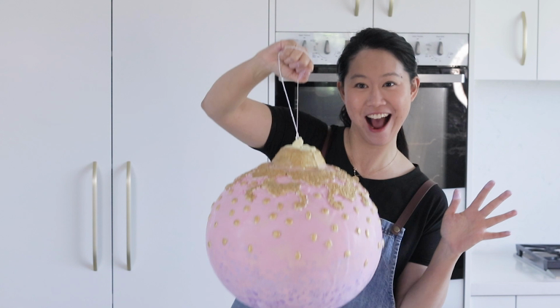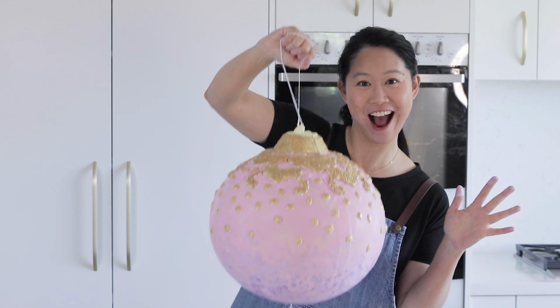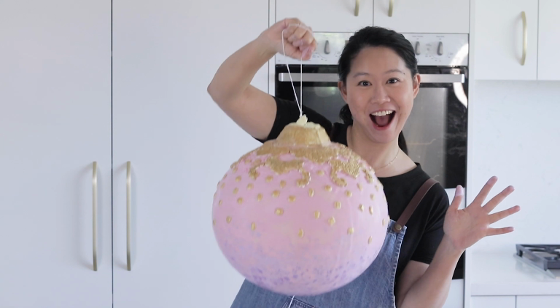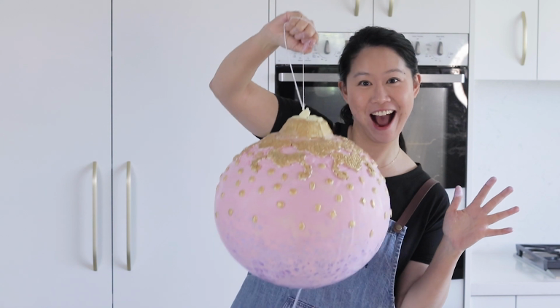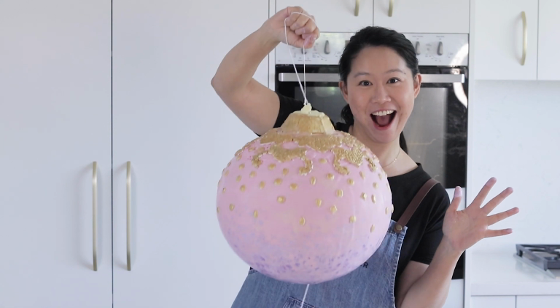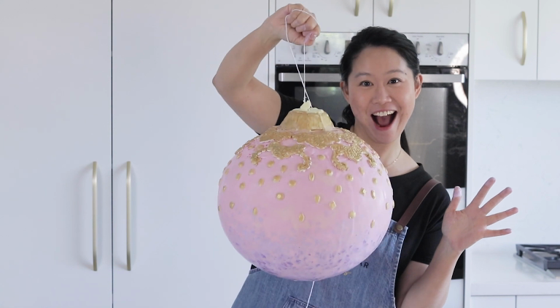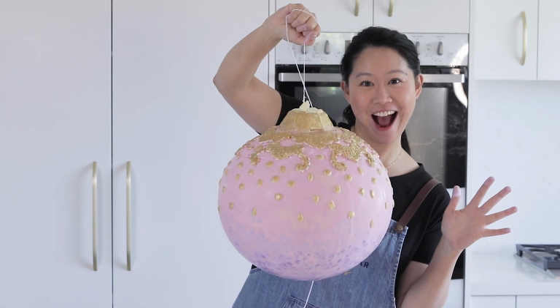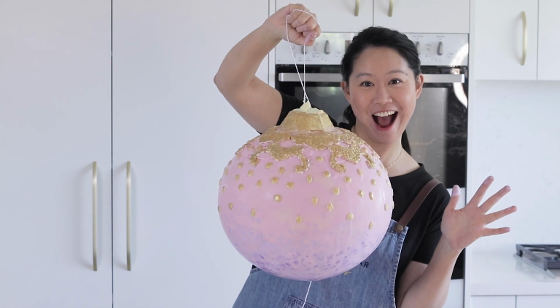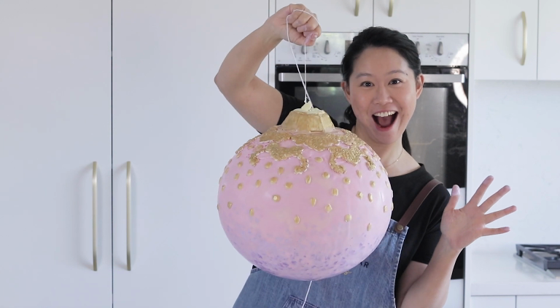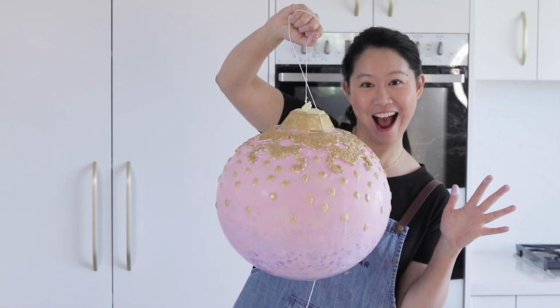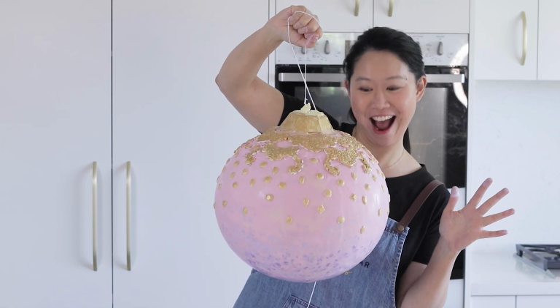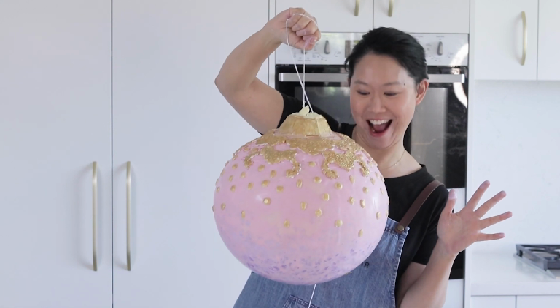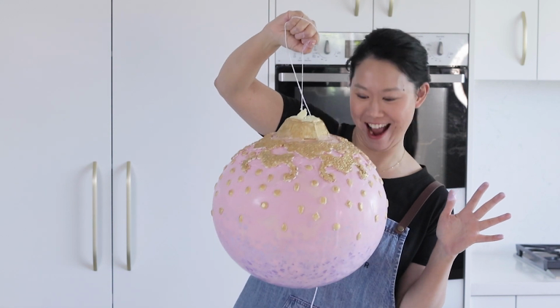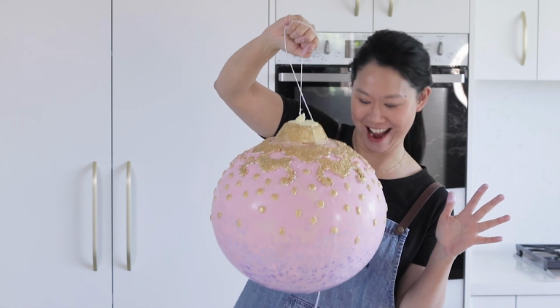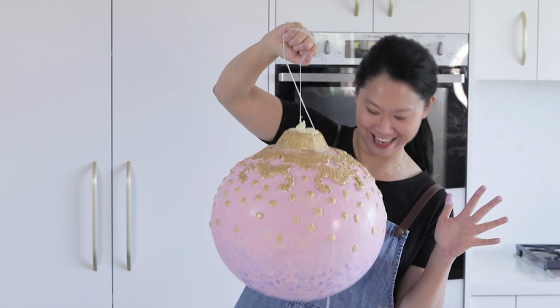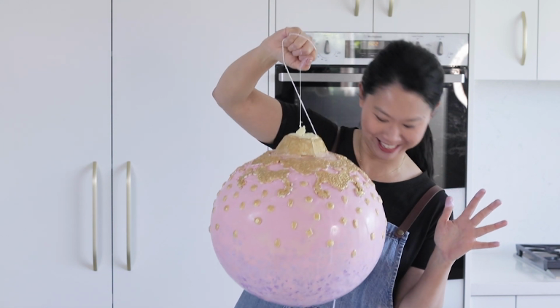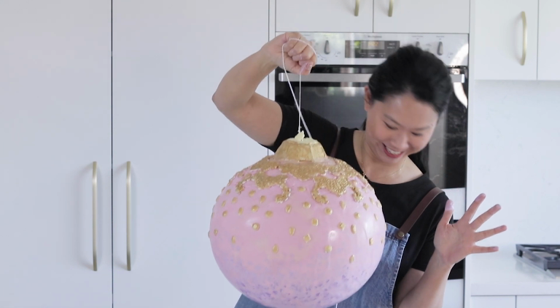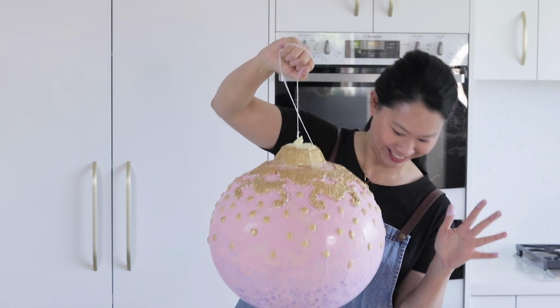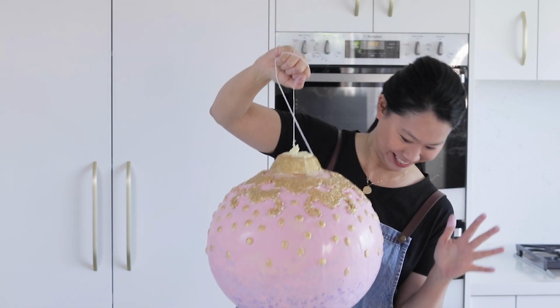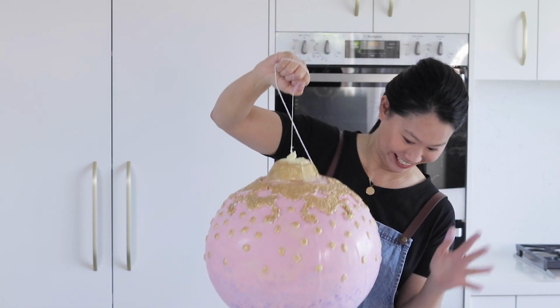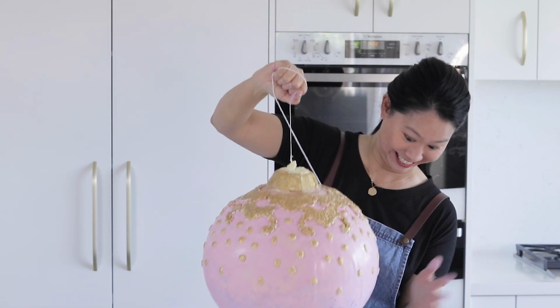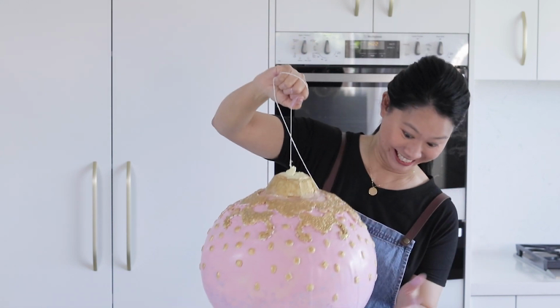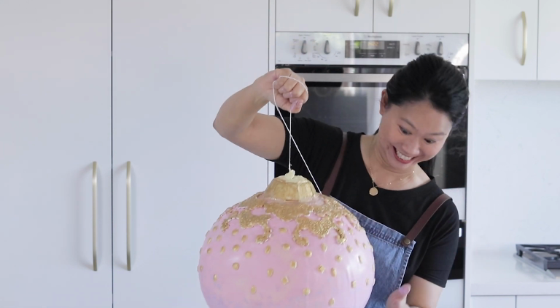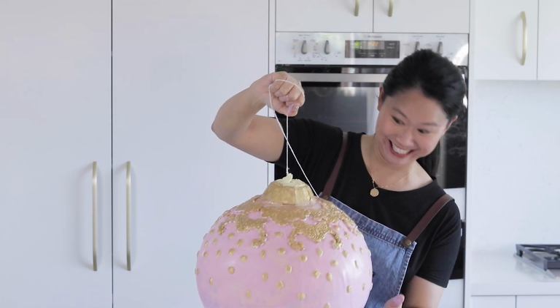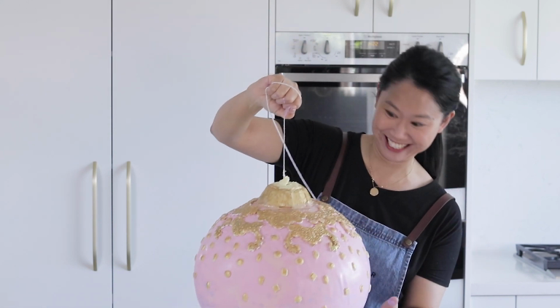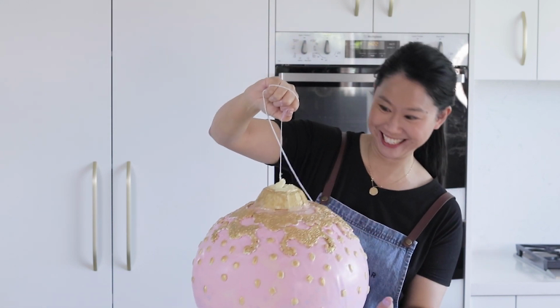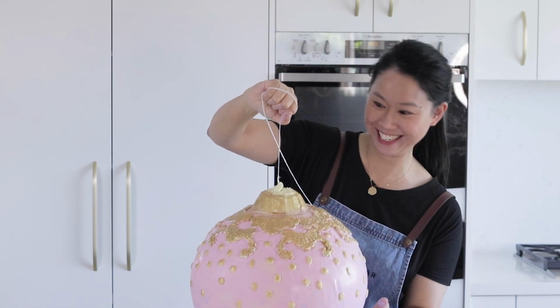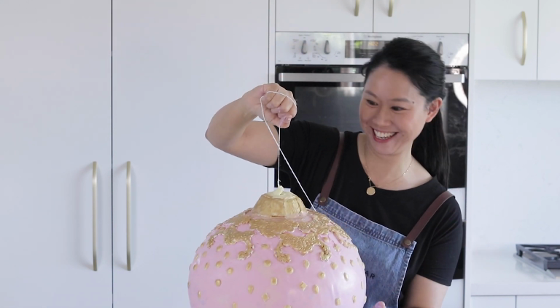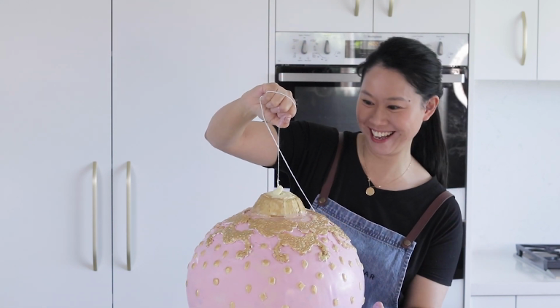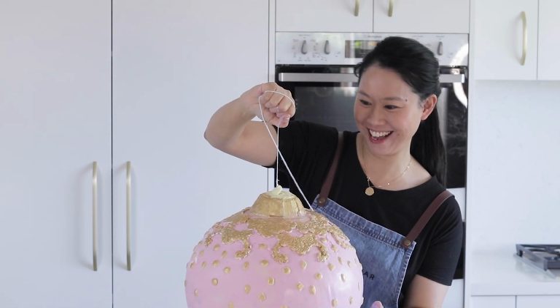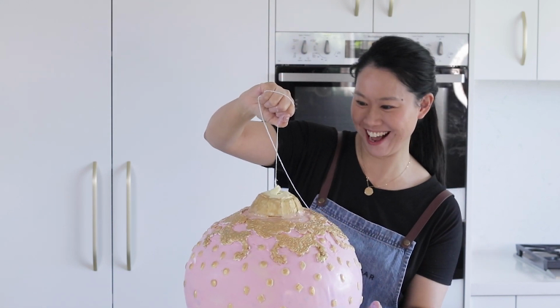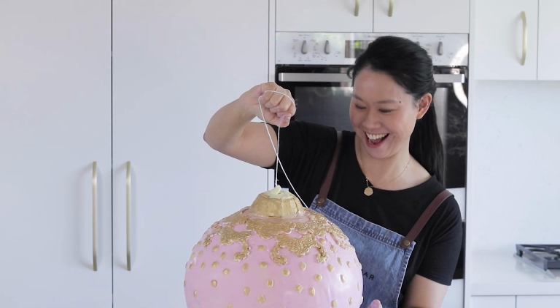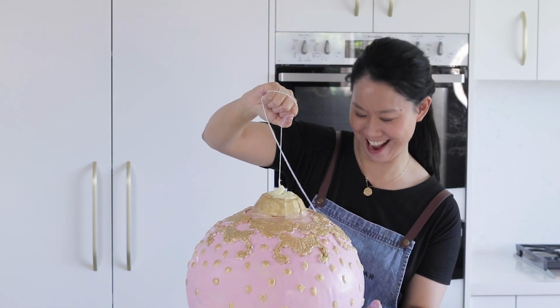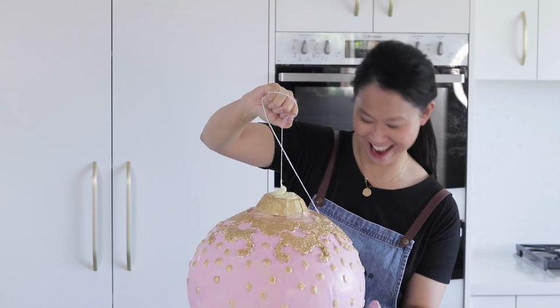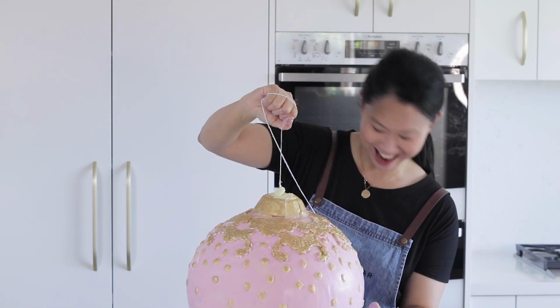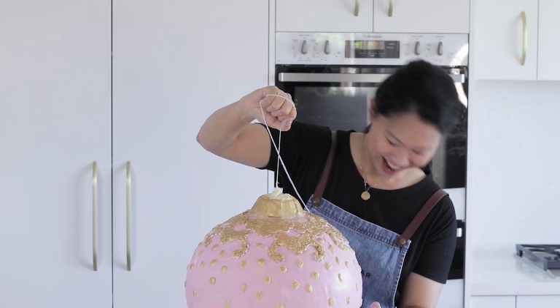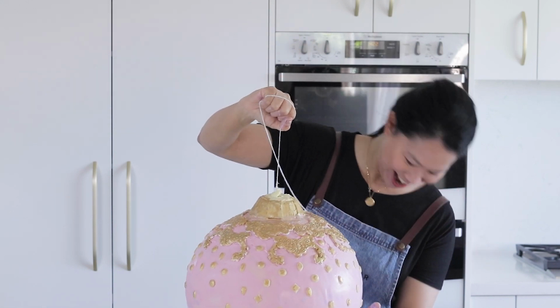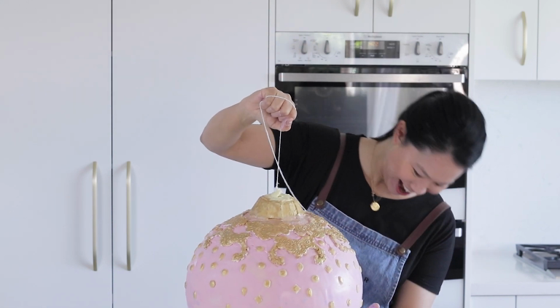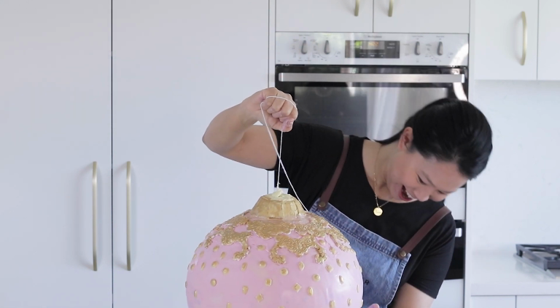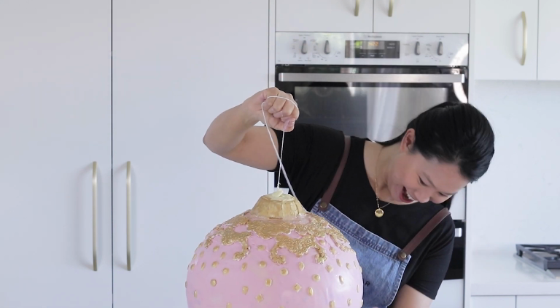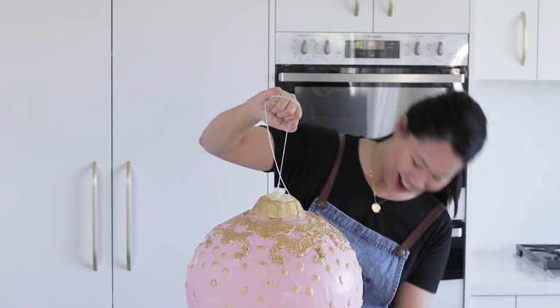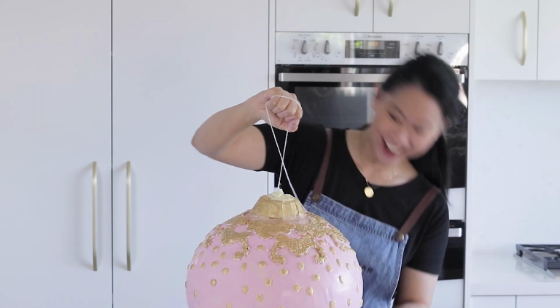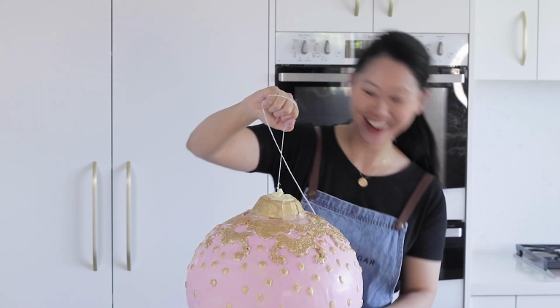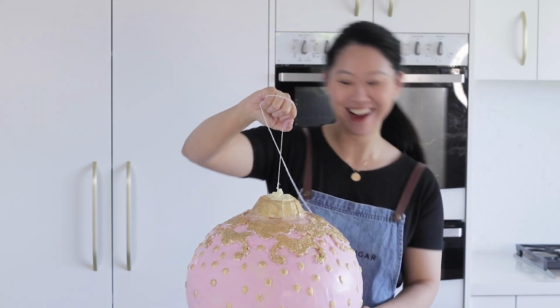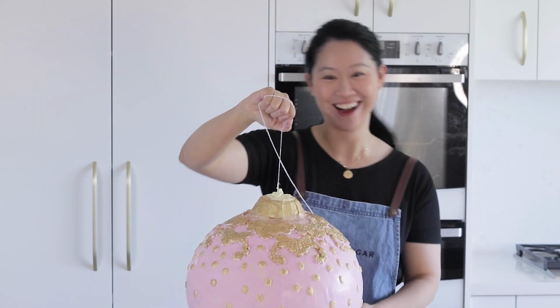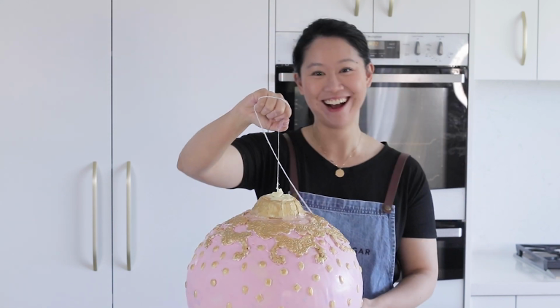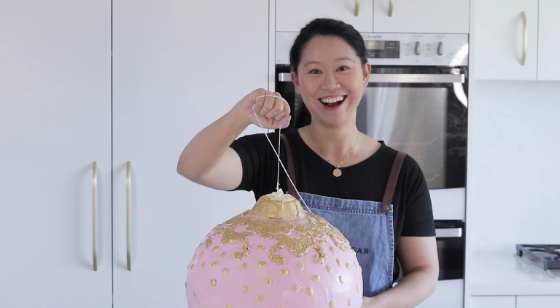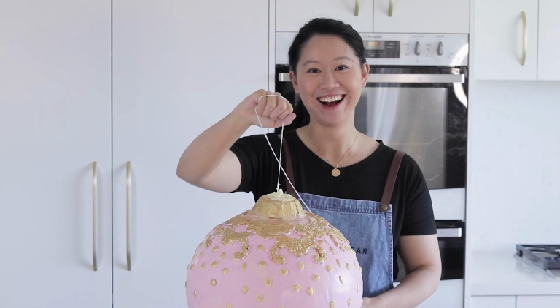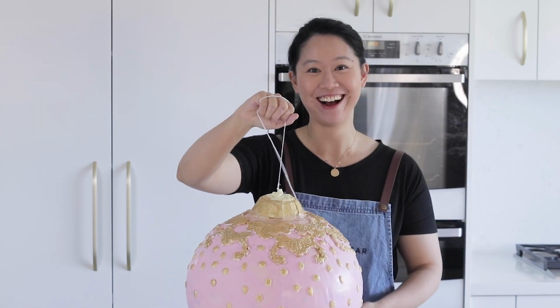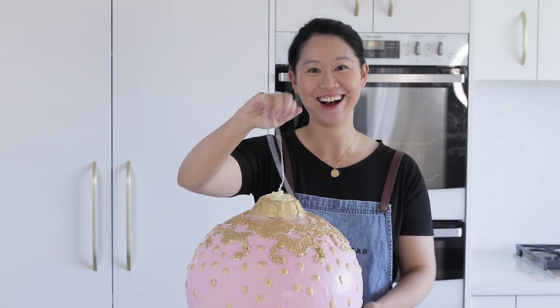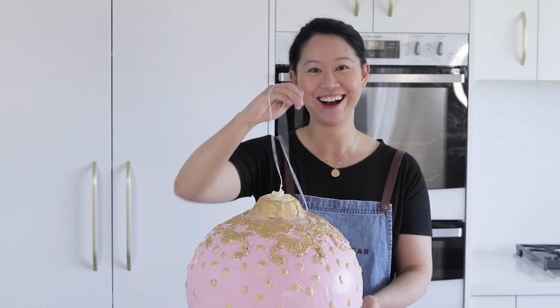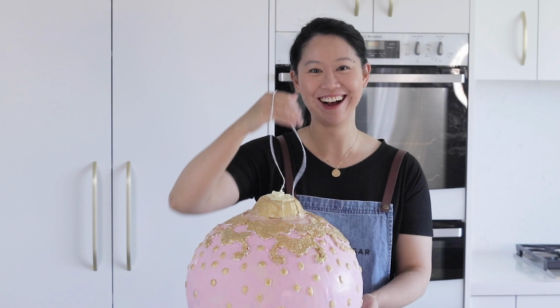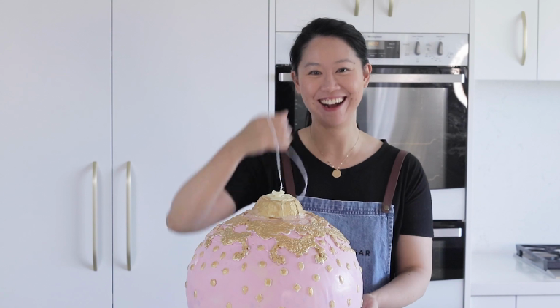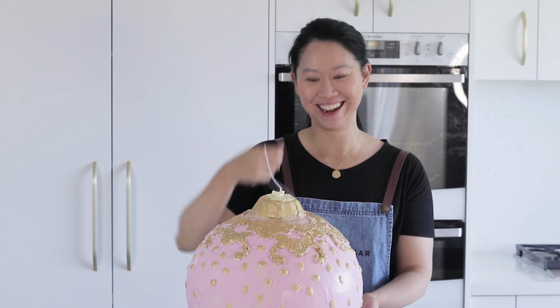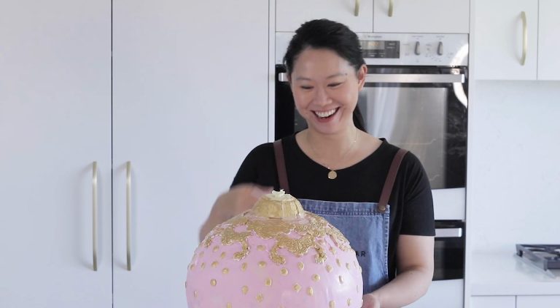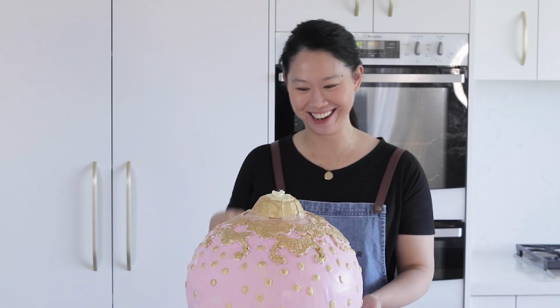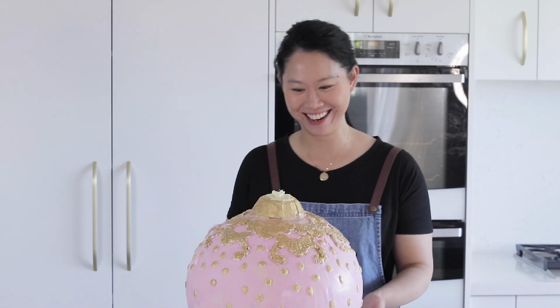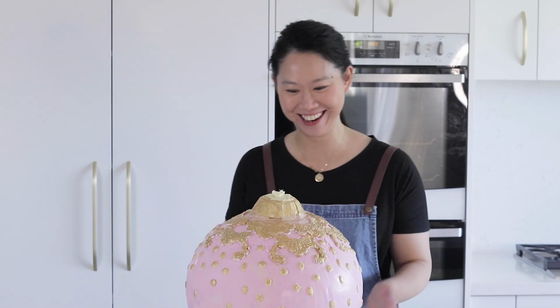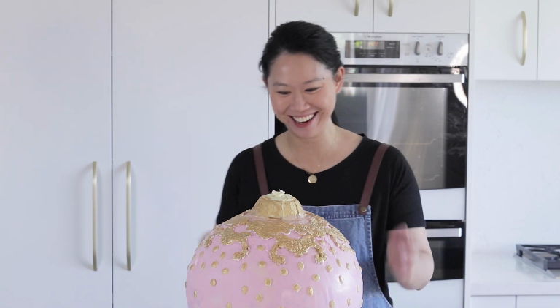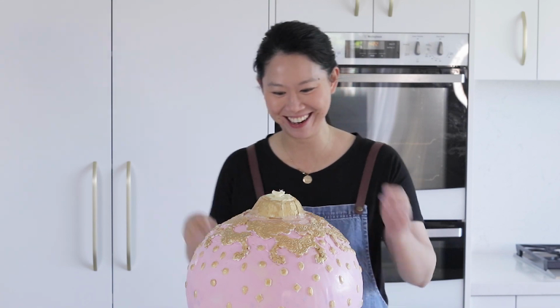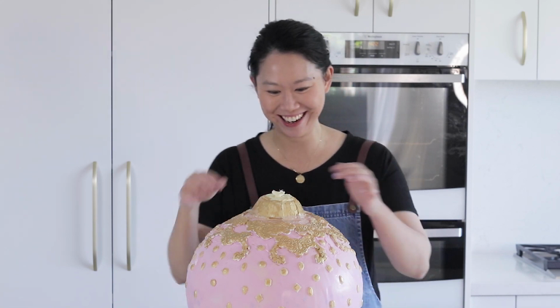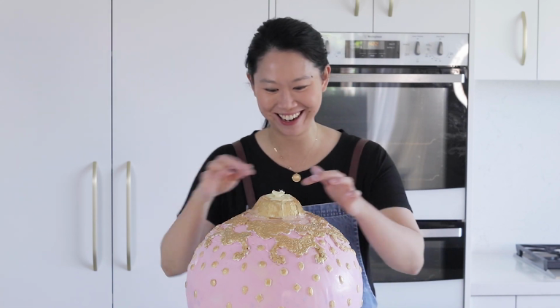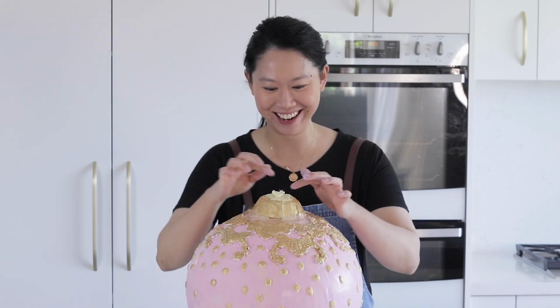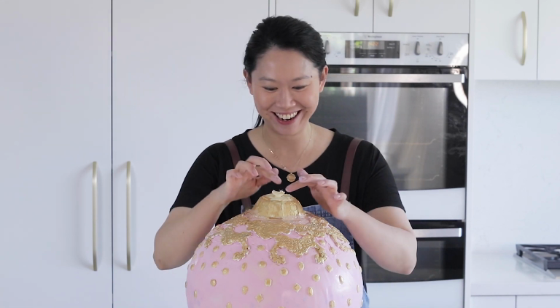In this tutorial, I'll be showing you how to create a giant Christmas bauble pinata out of chocolate.